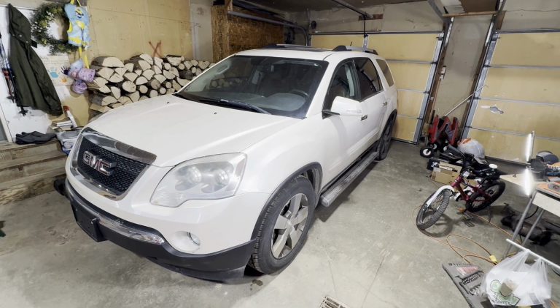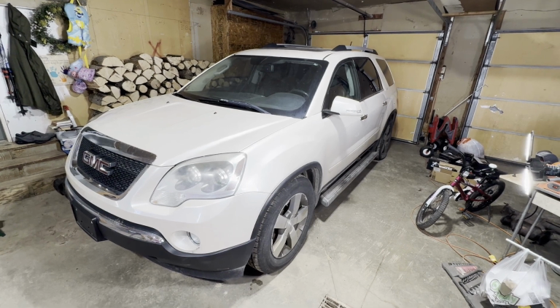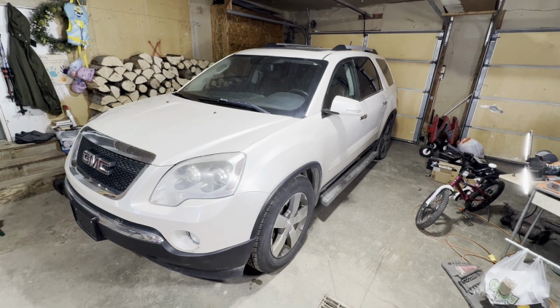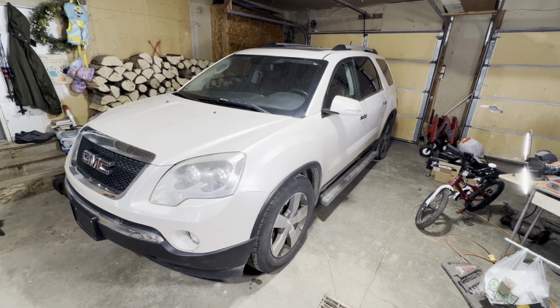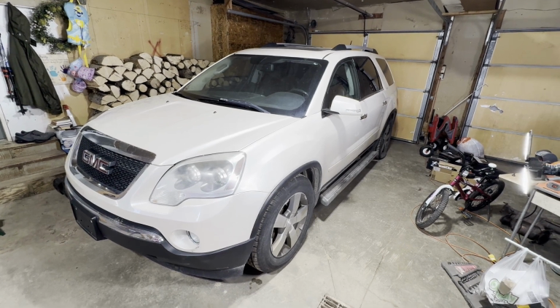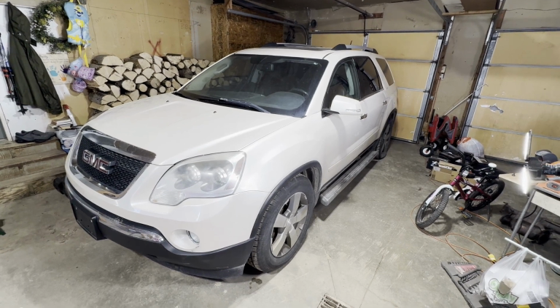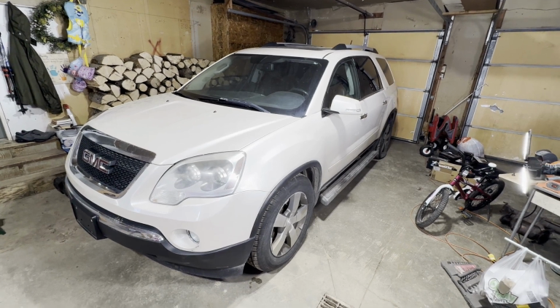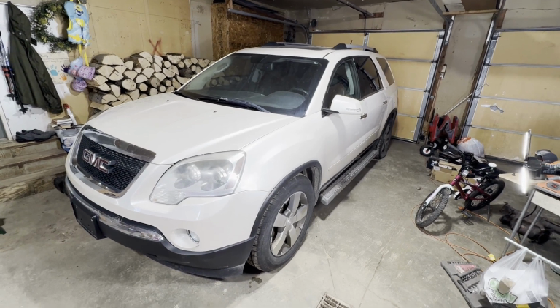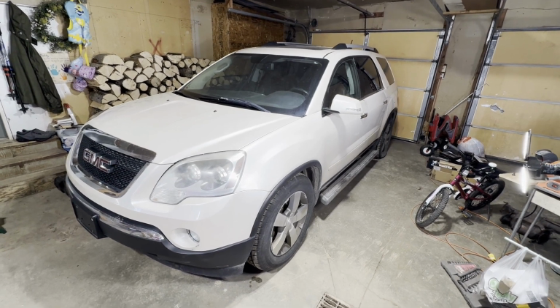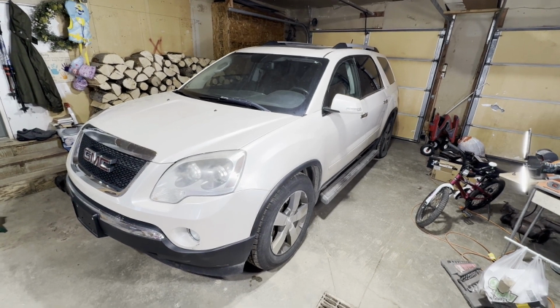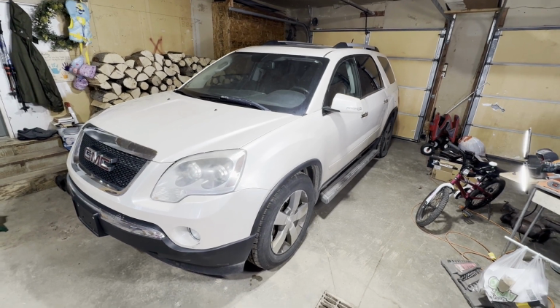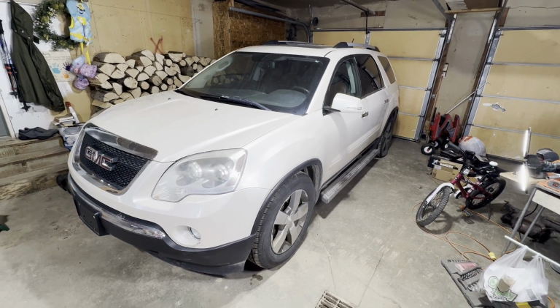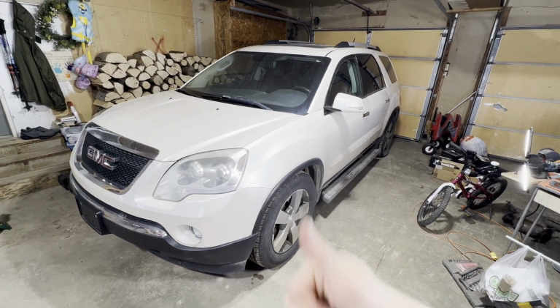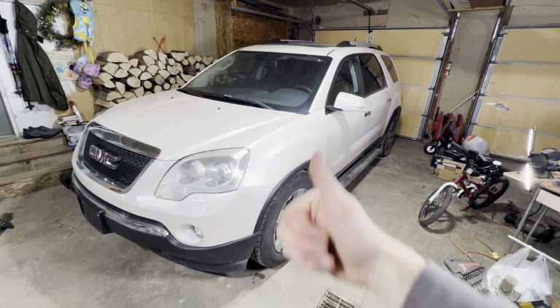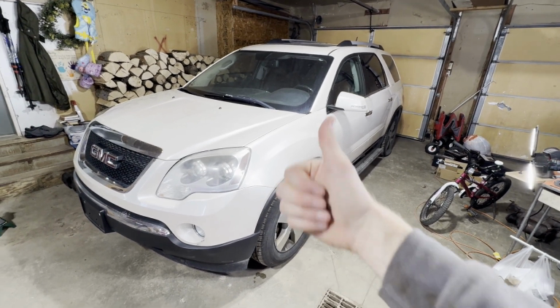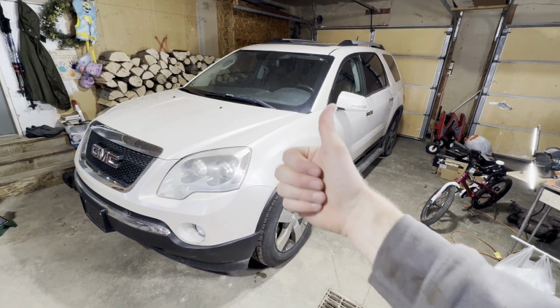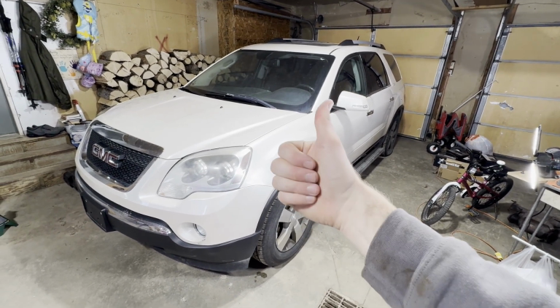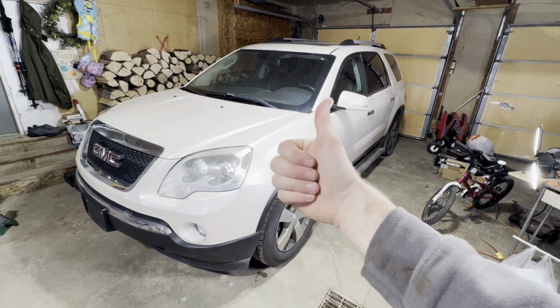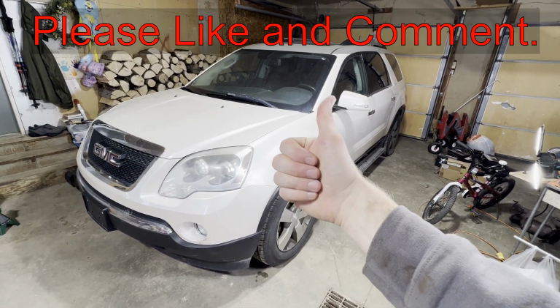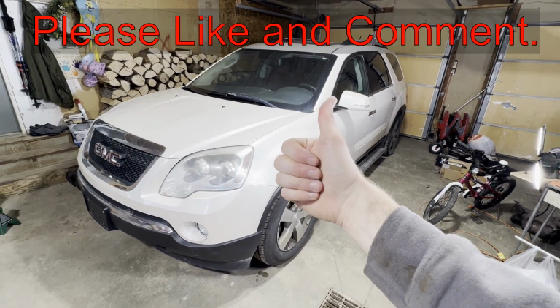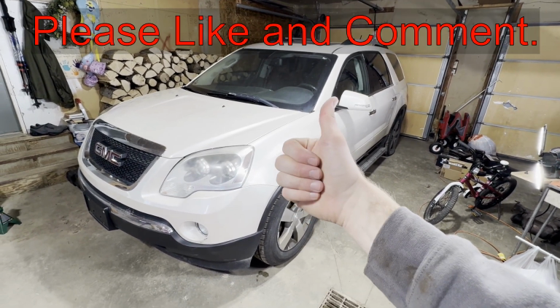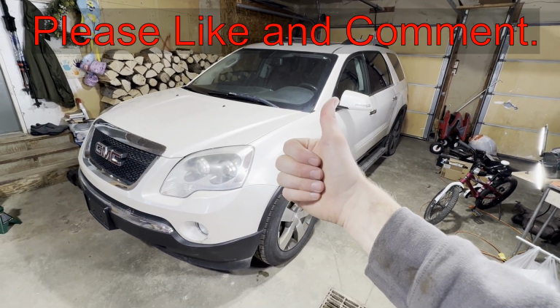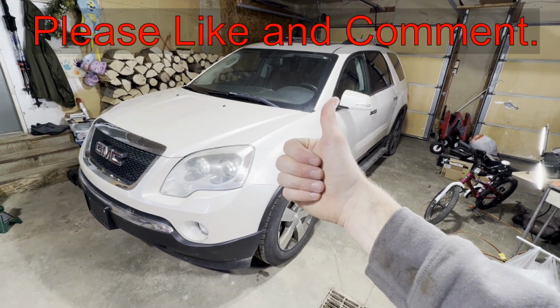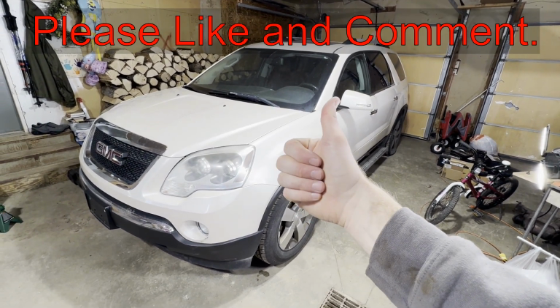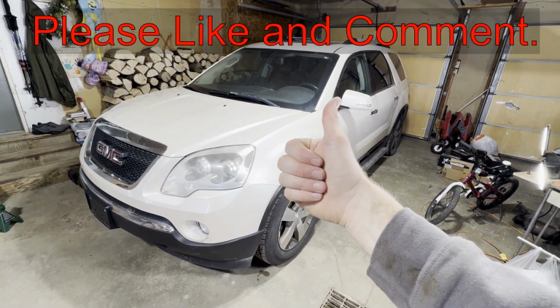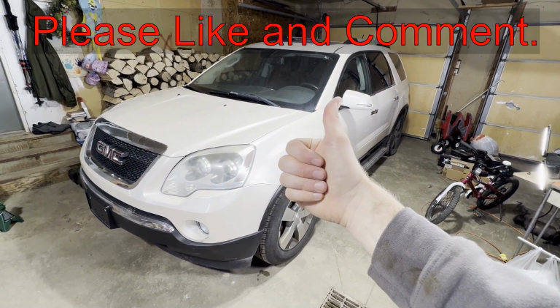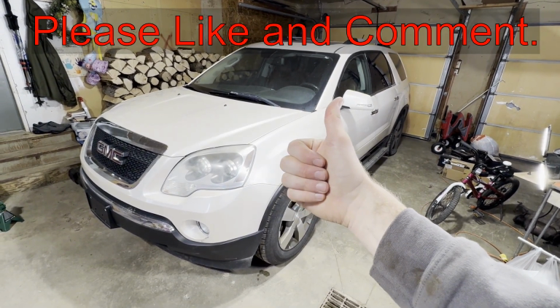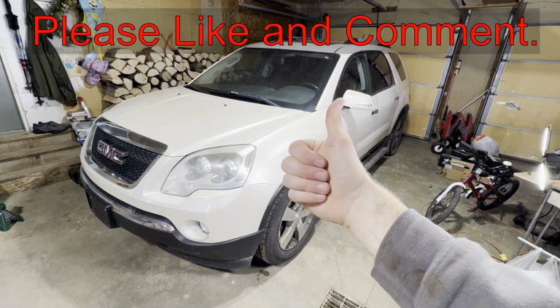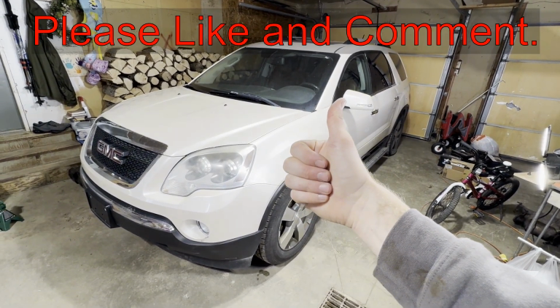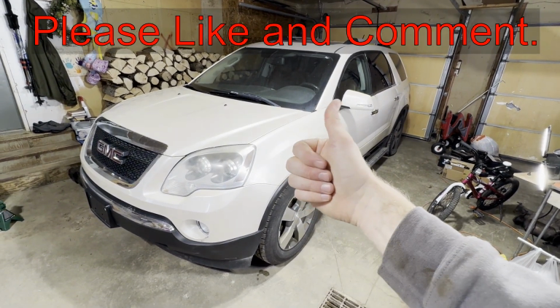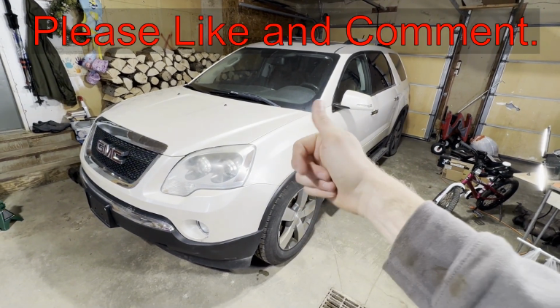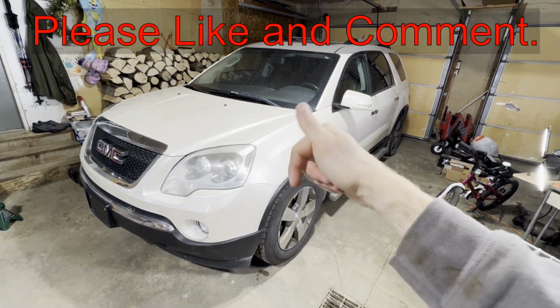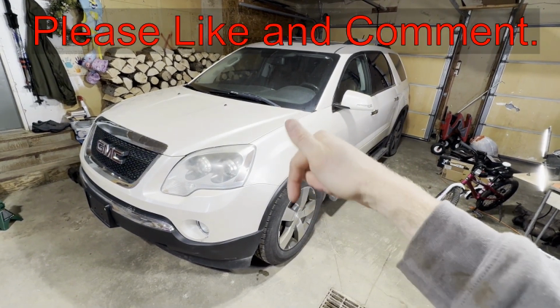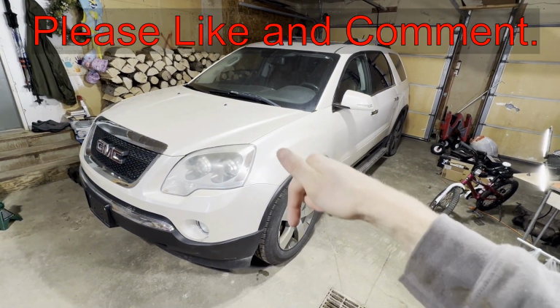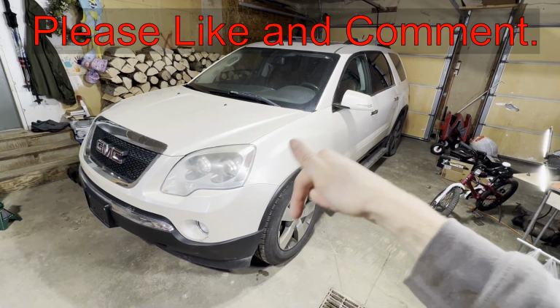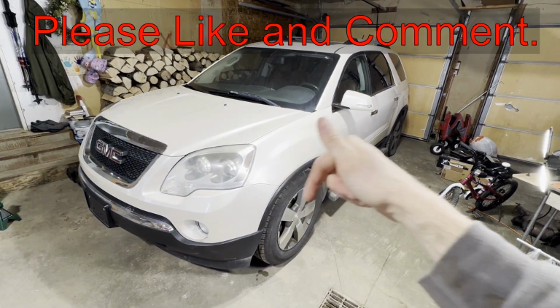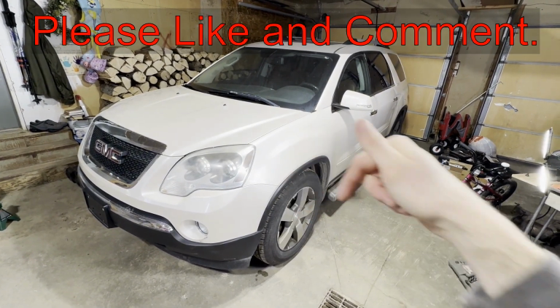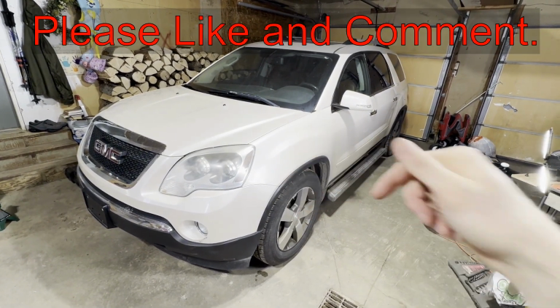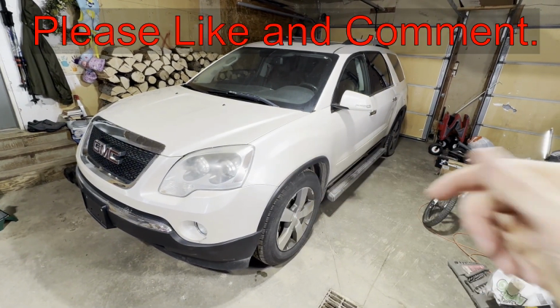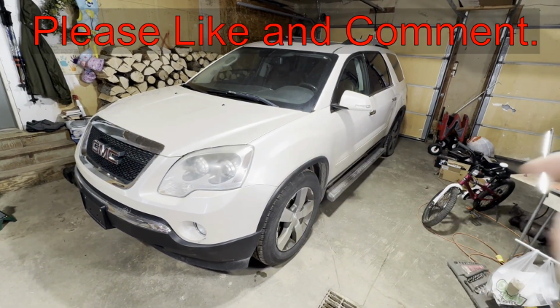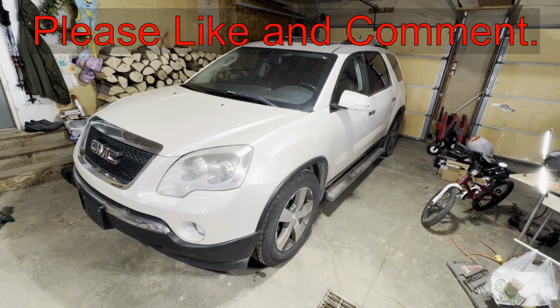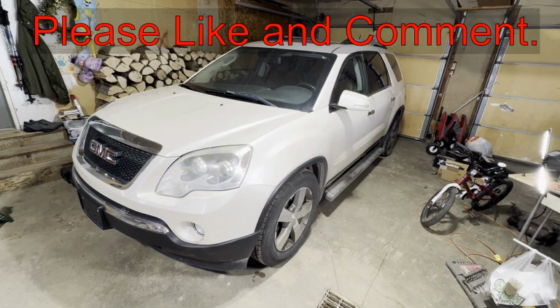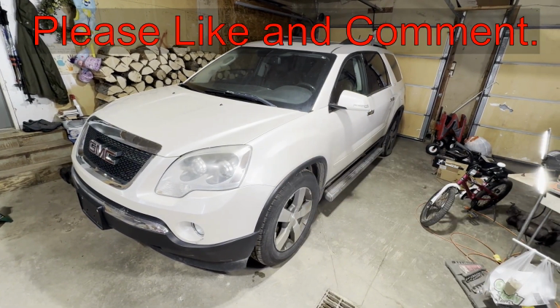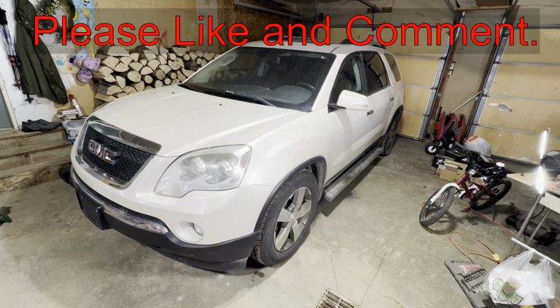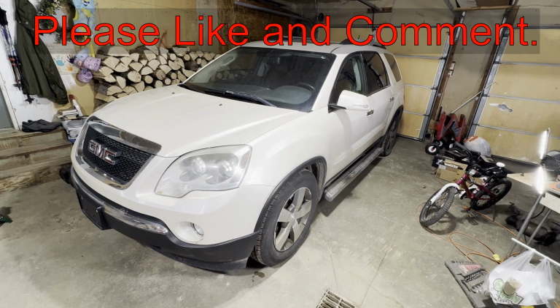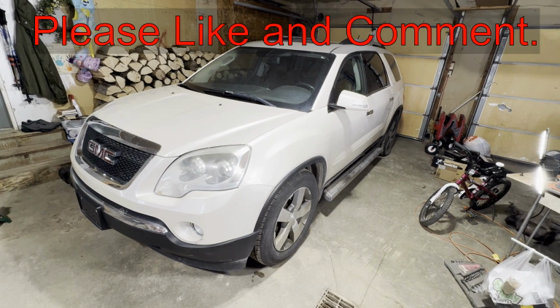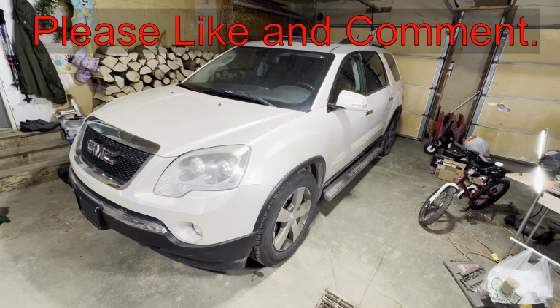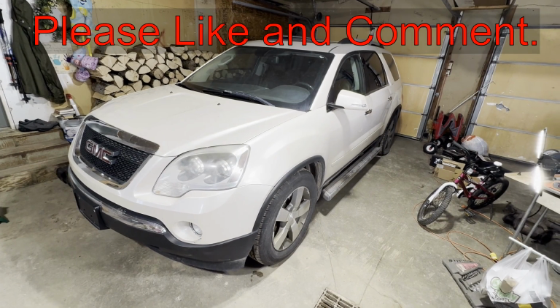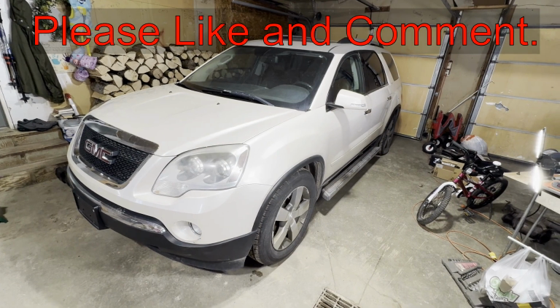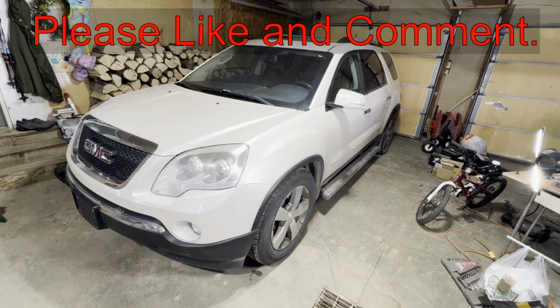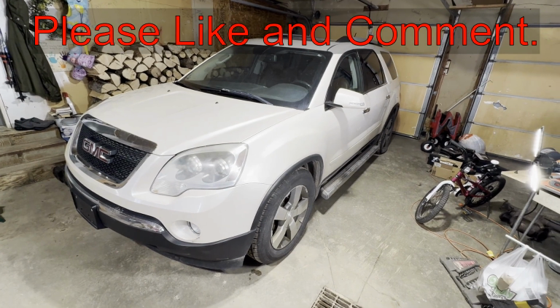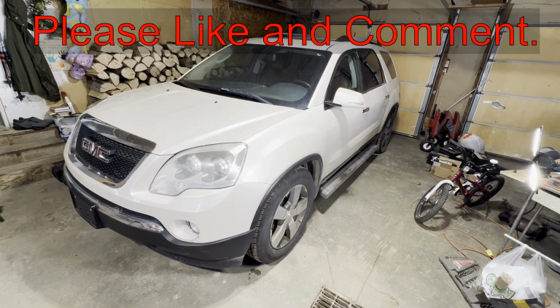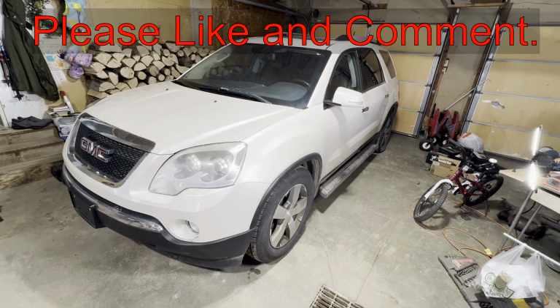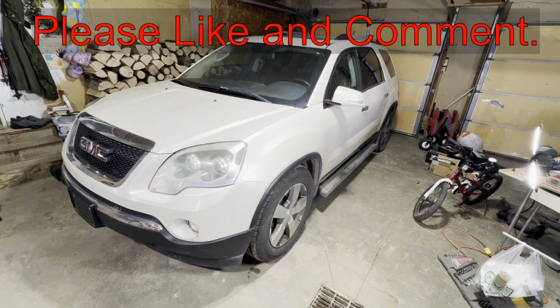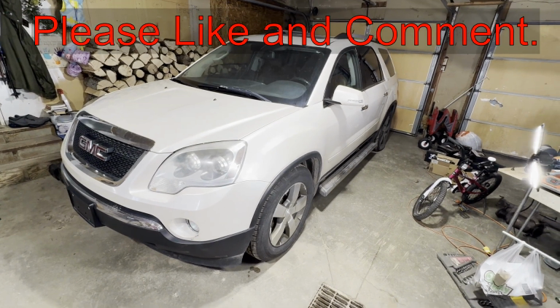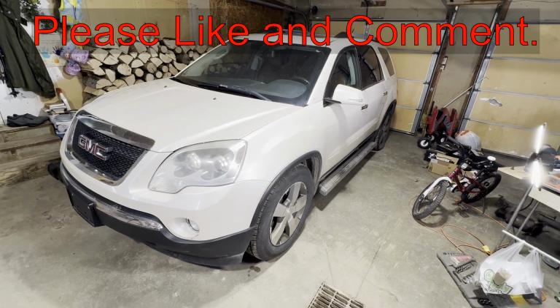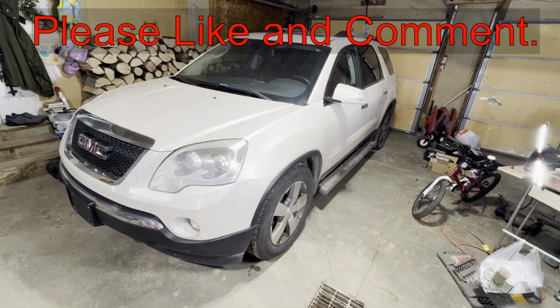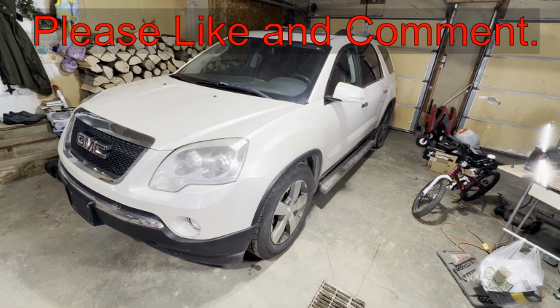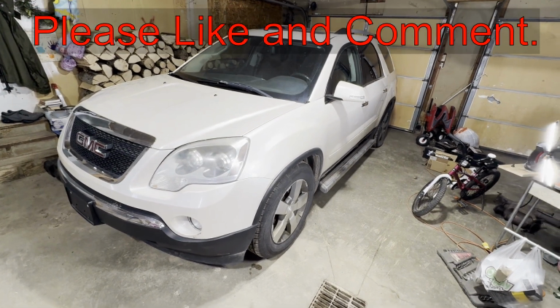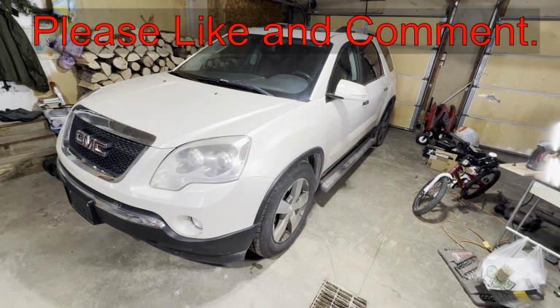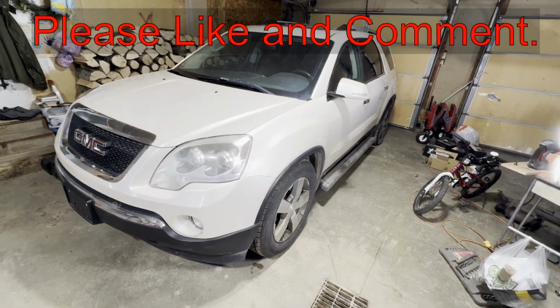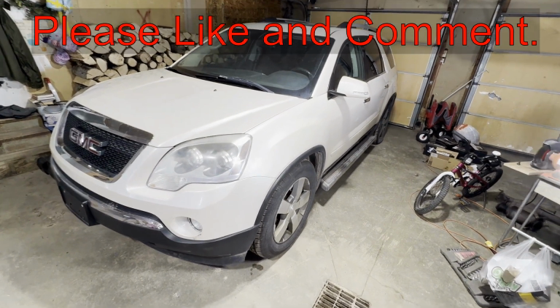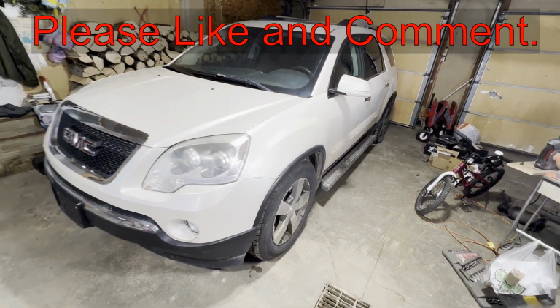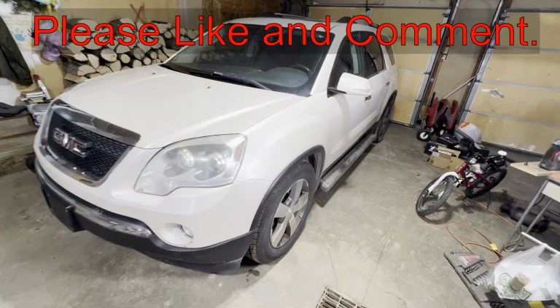If this video is helpful, can you smash that thumbs up button for me and leave a comment down below for the YouTube algorithm? It really helps out a lot.